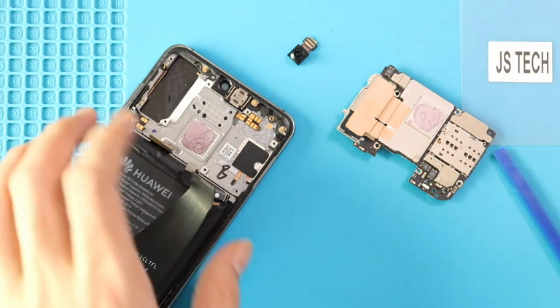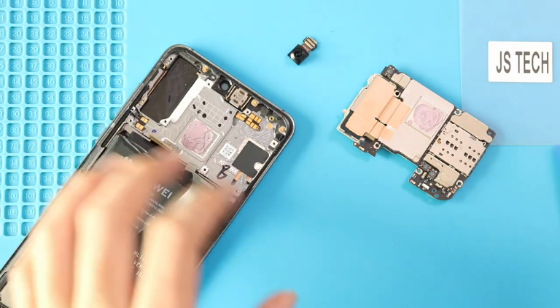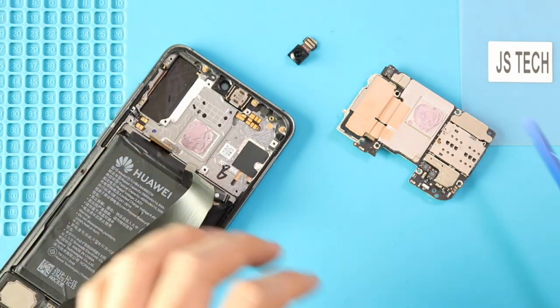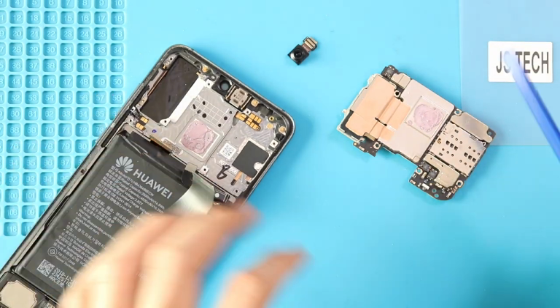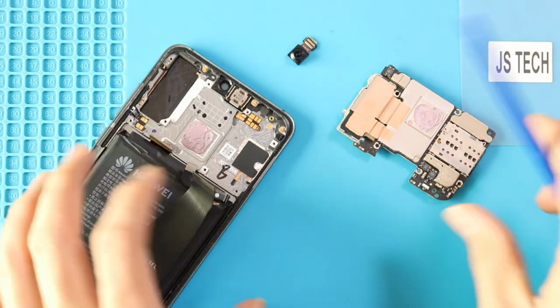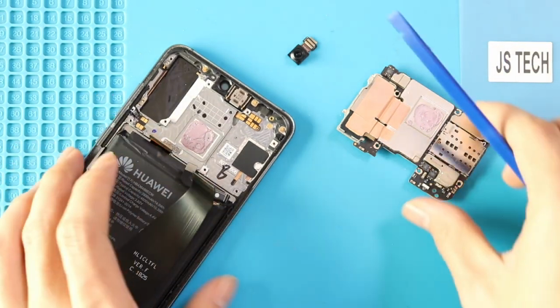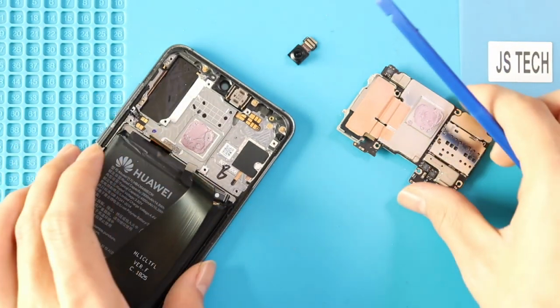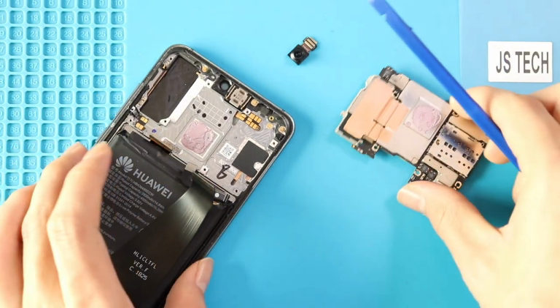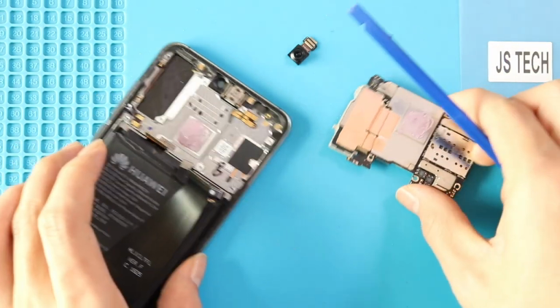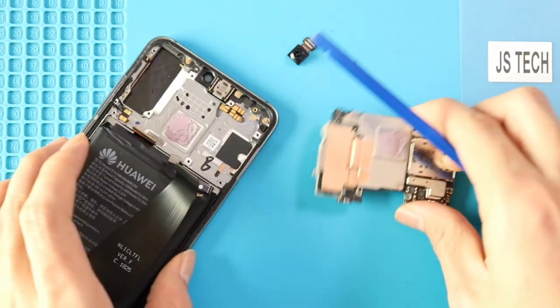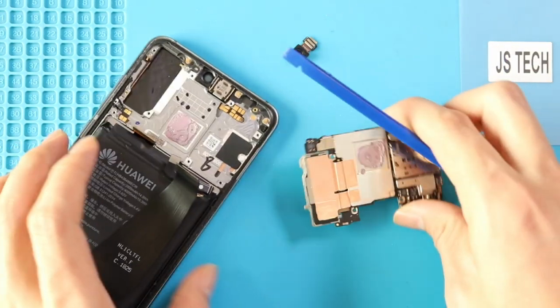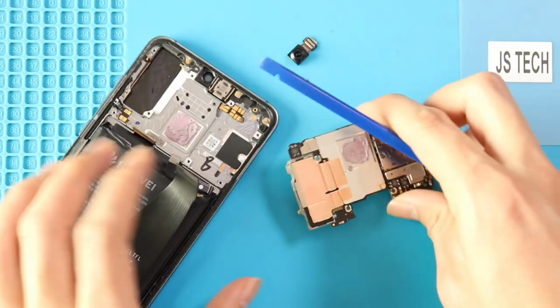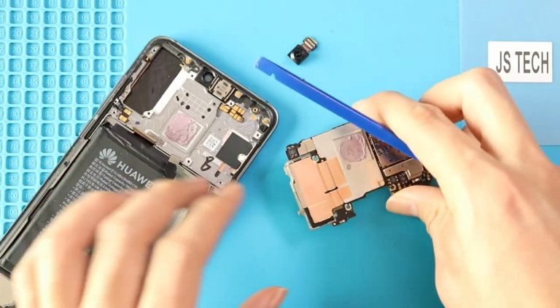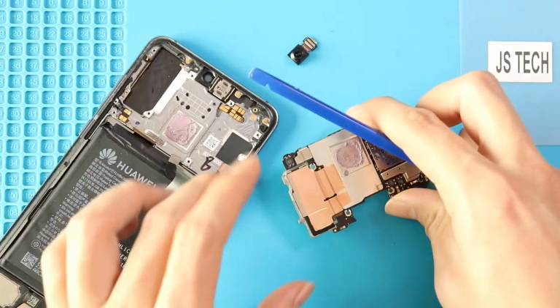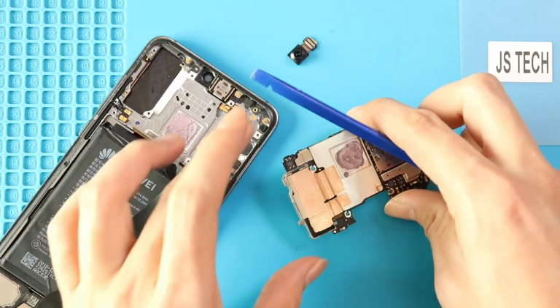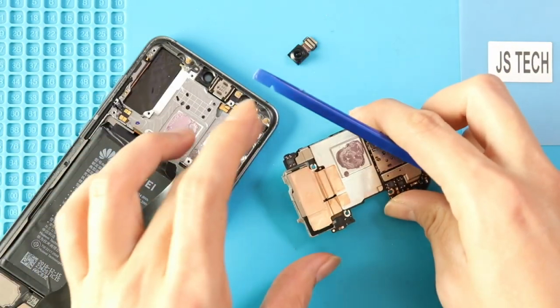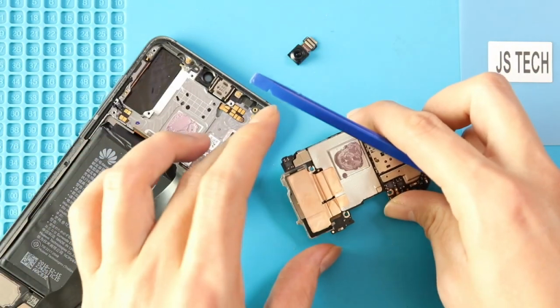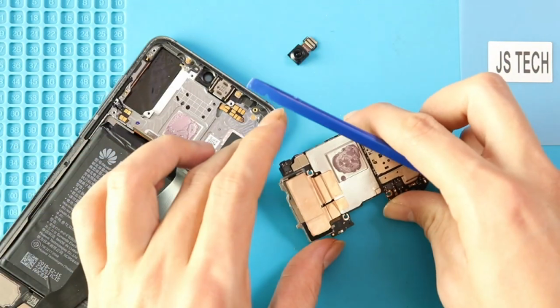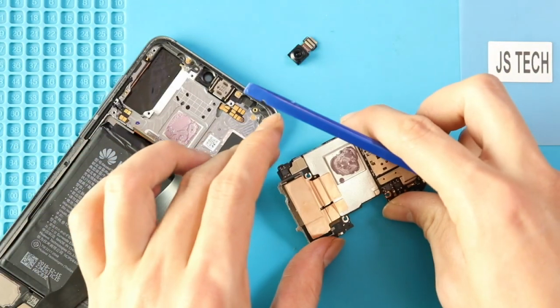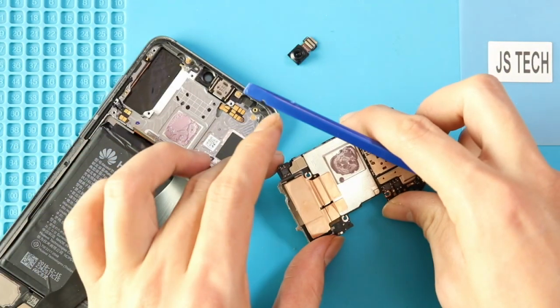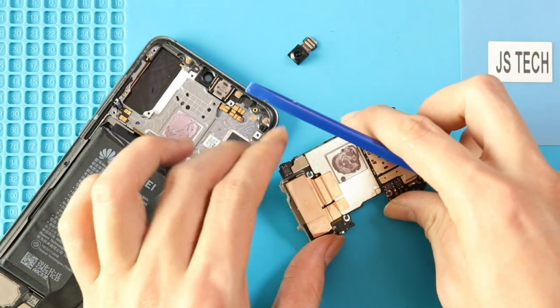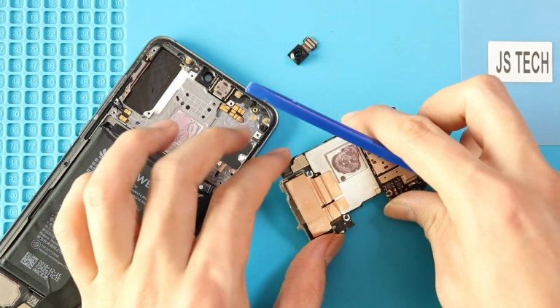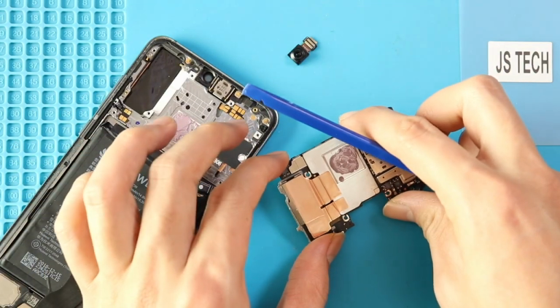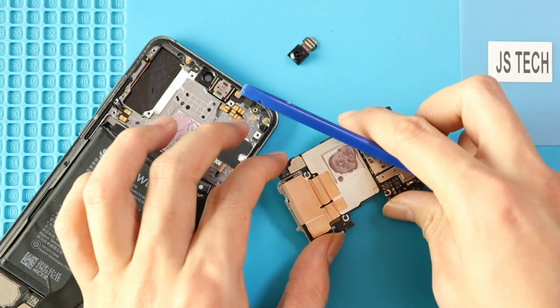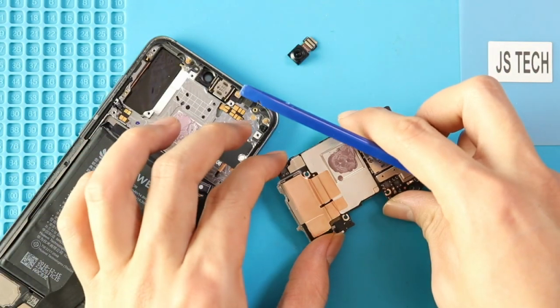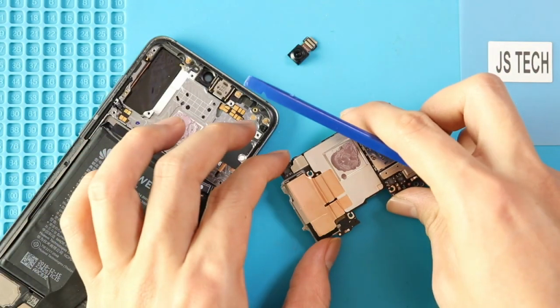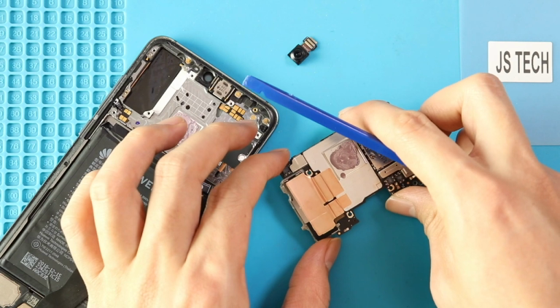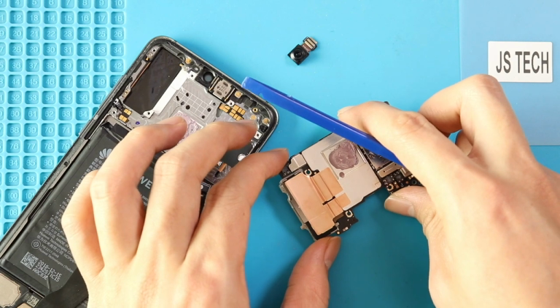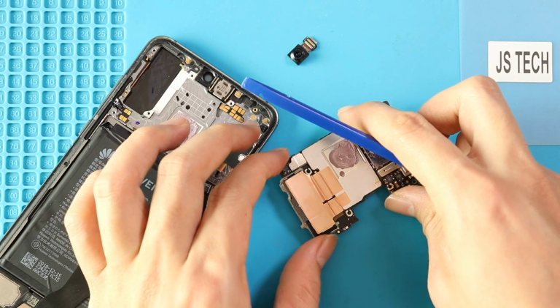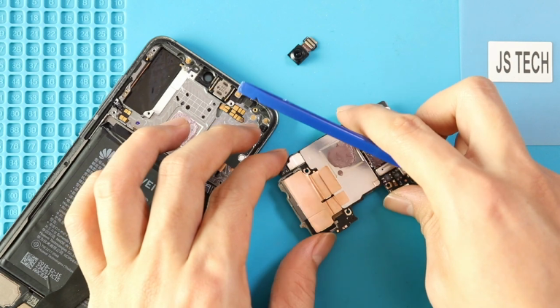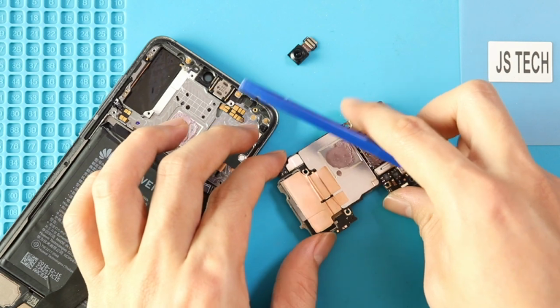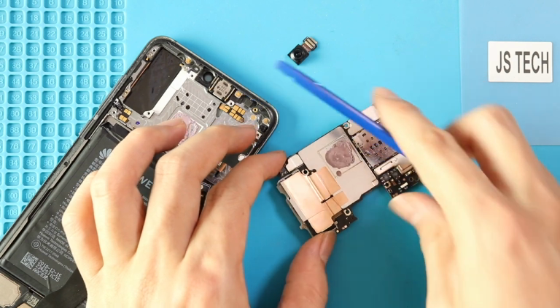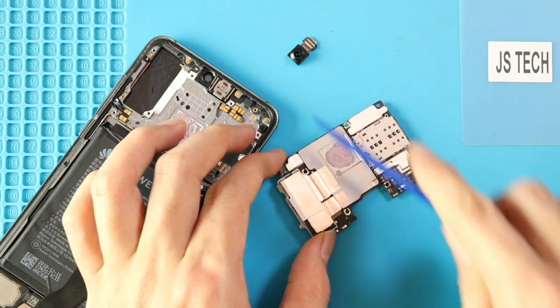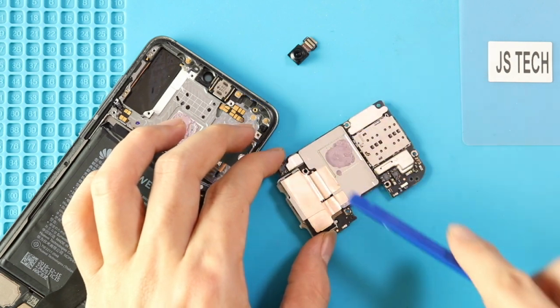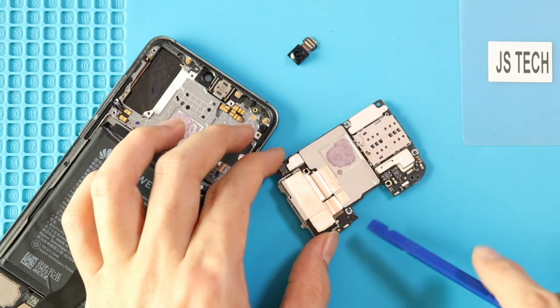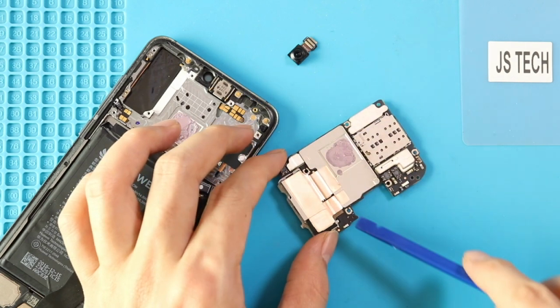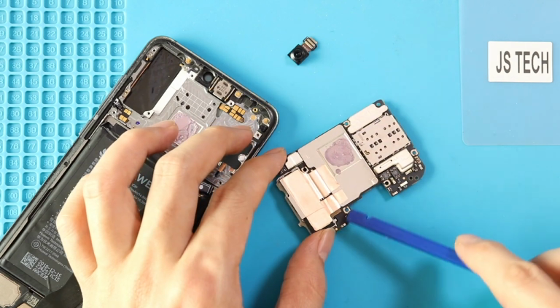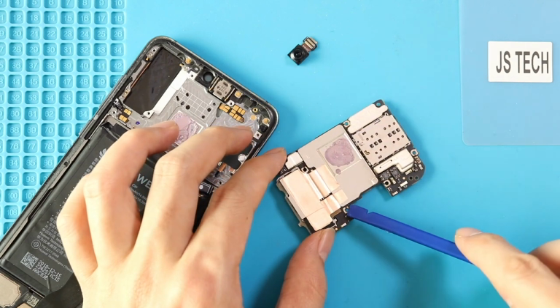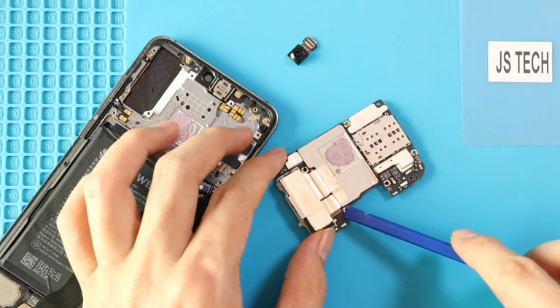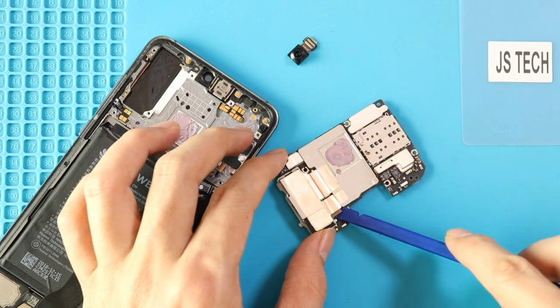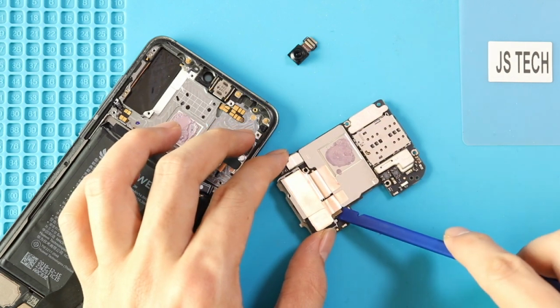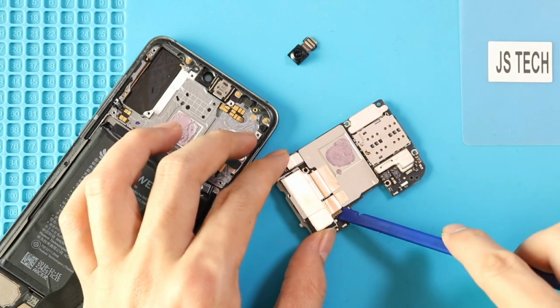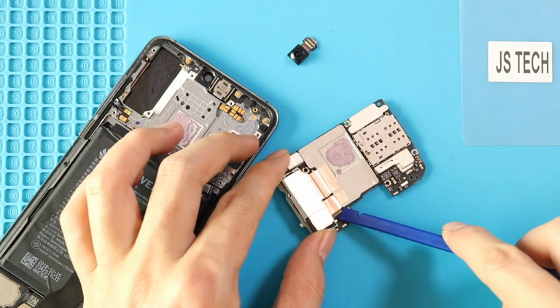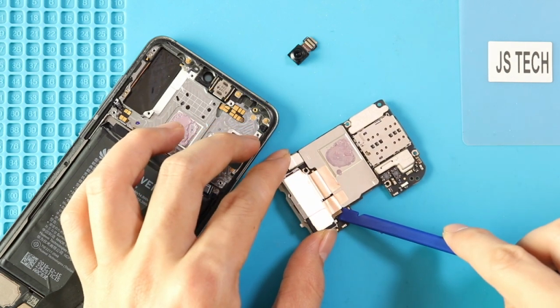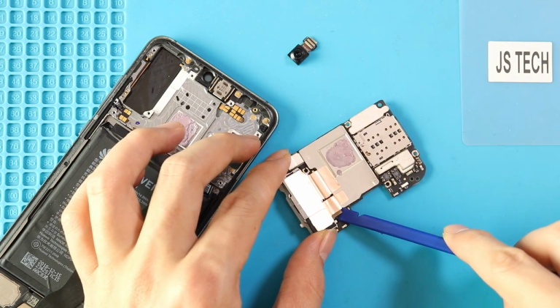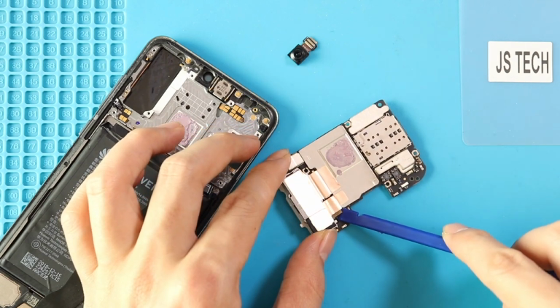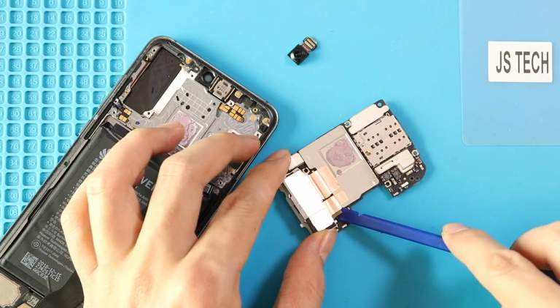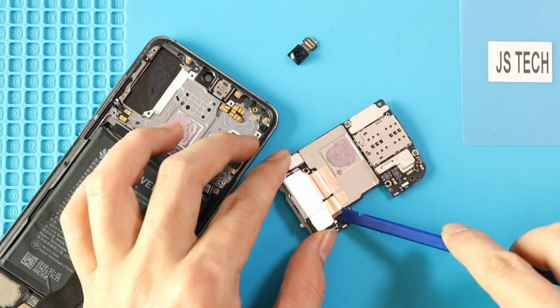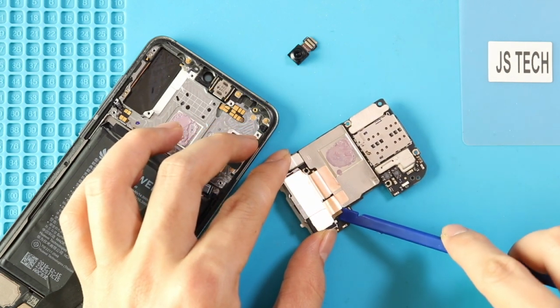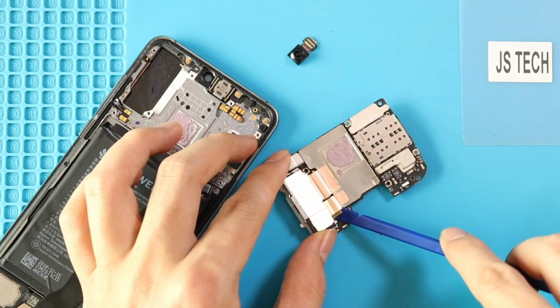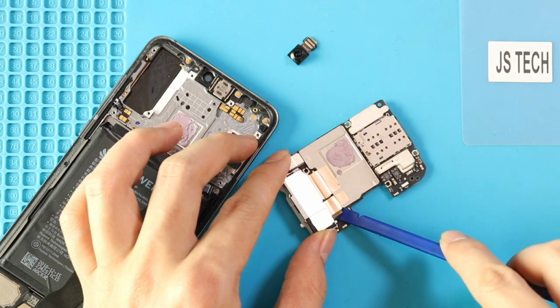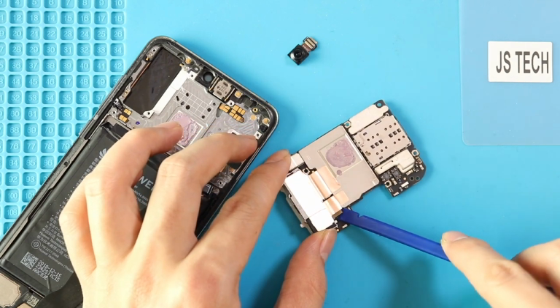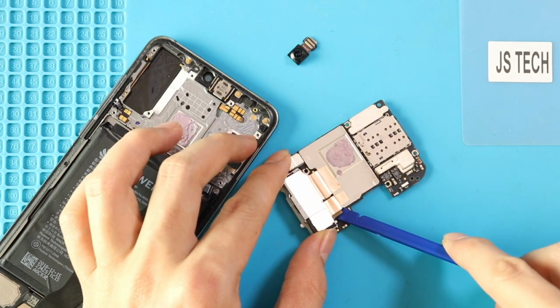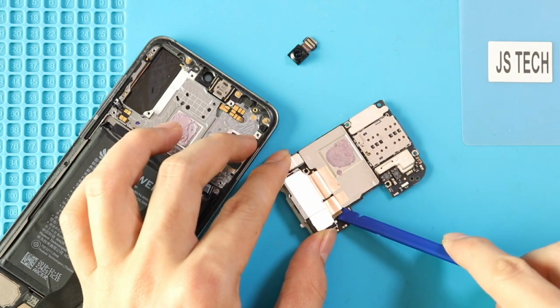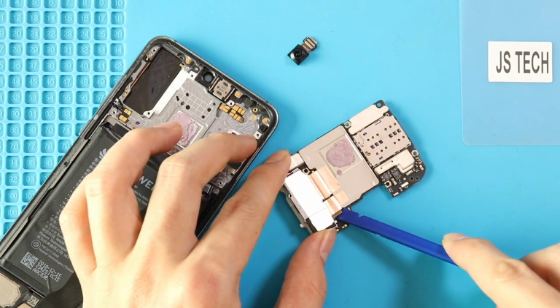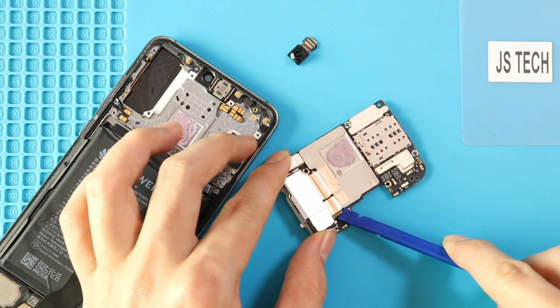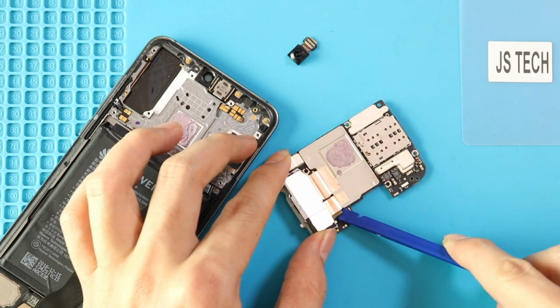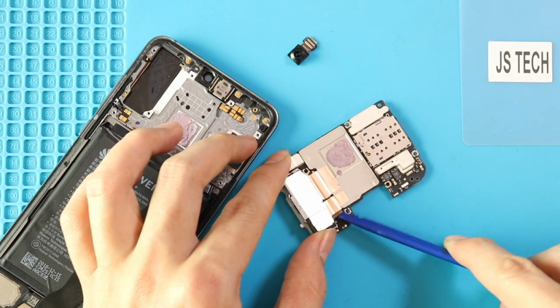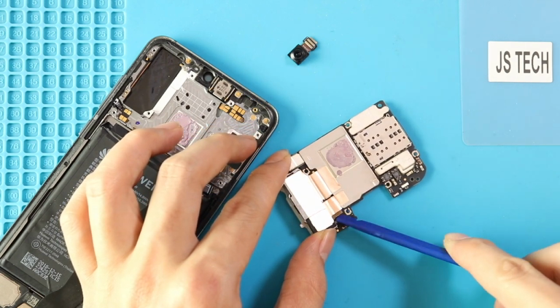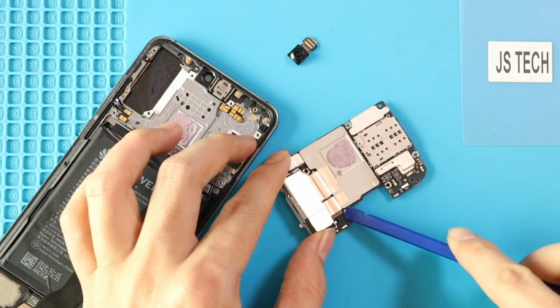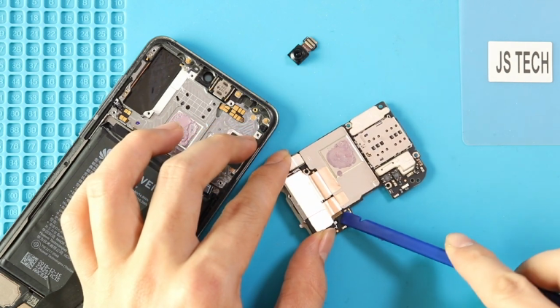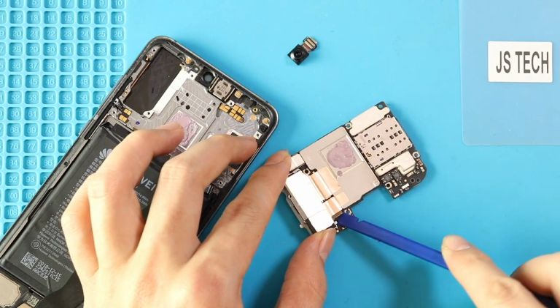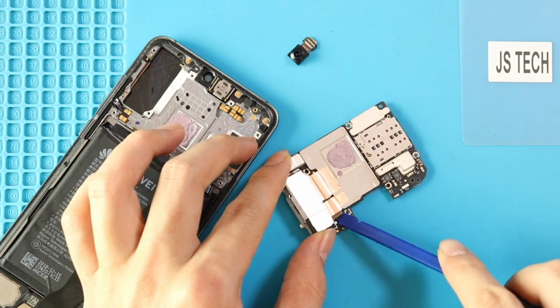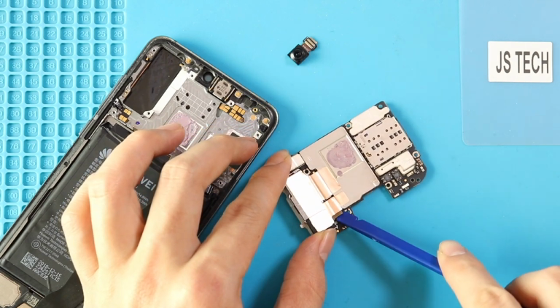Next, on the logic board's rear side, disconnect both plugs and pull out the rear camera module by peeling the tape. The camera comes as a 3-in-1 unit.